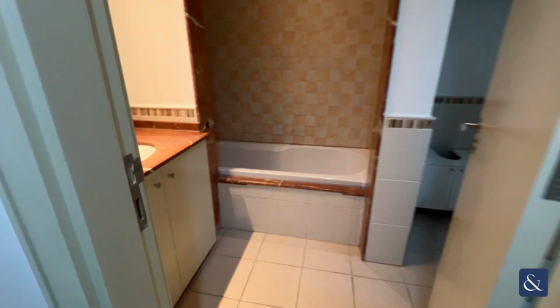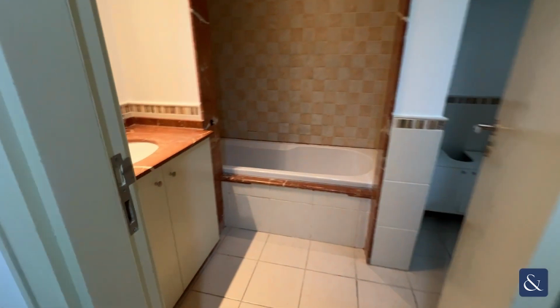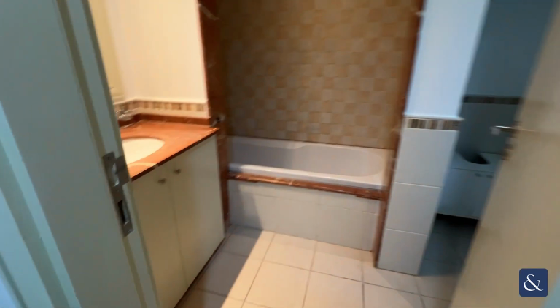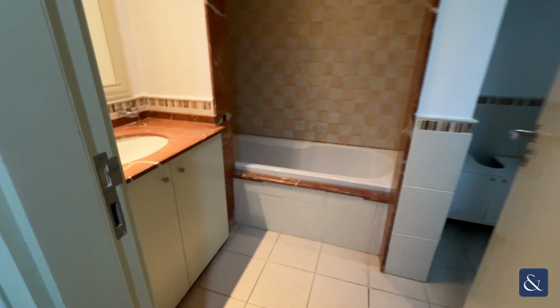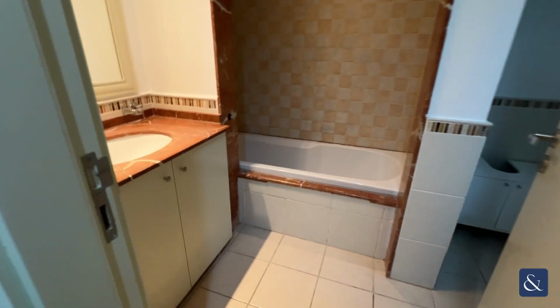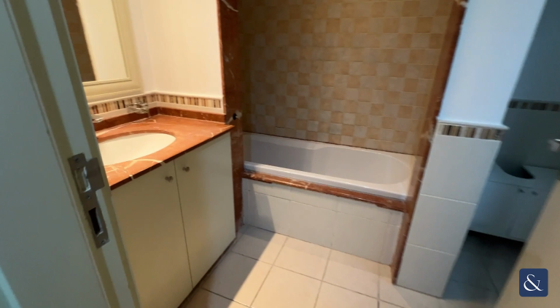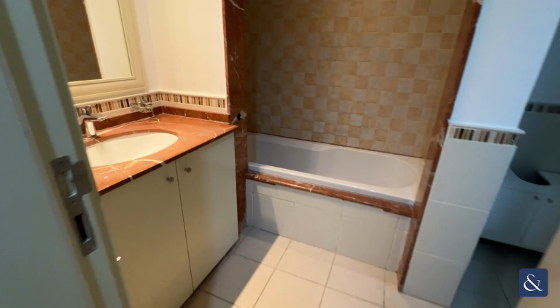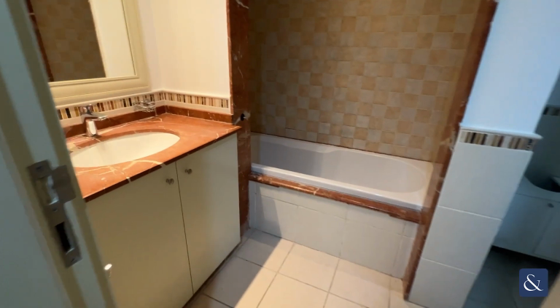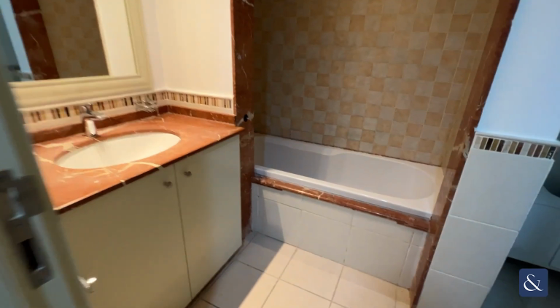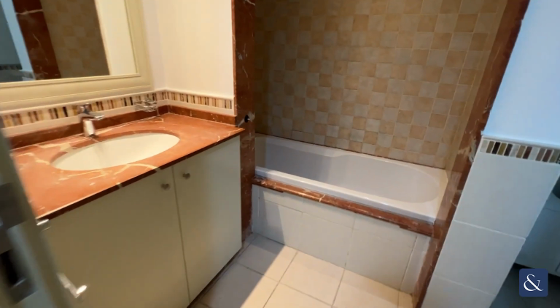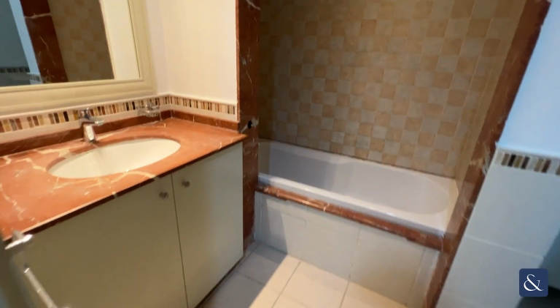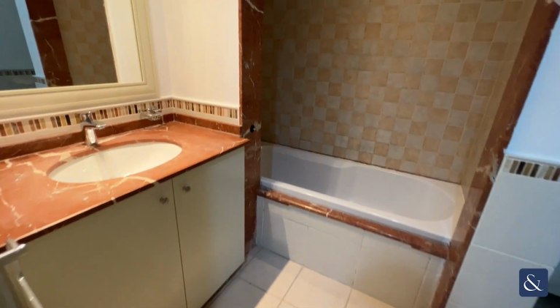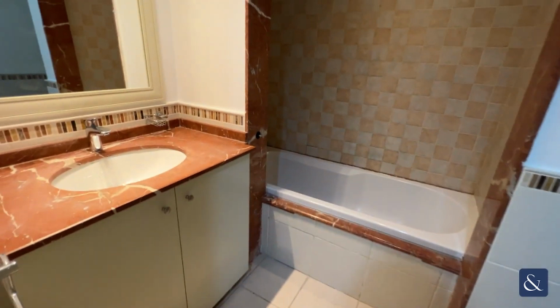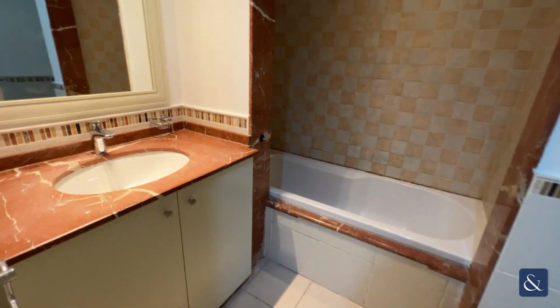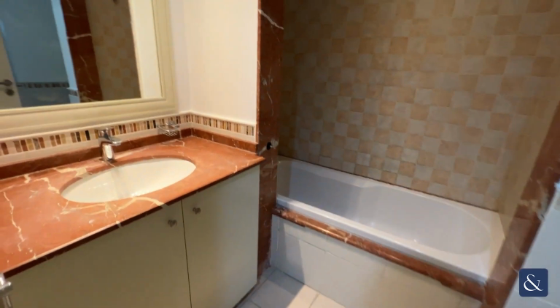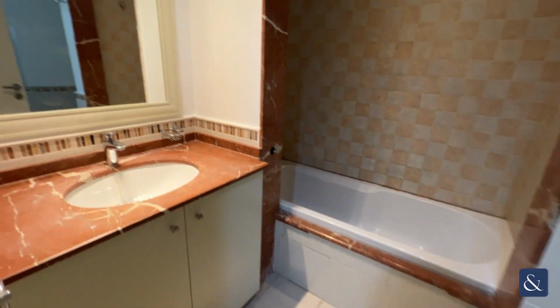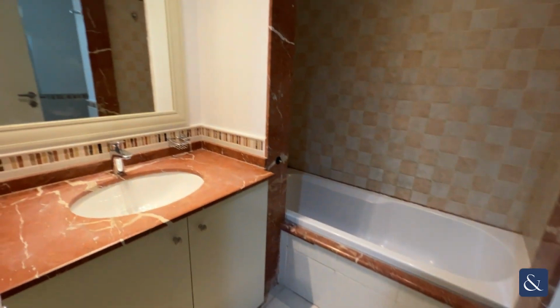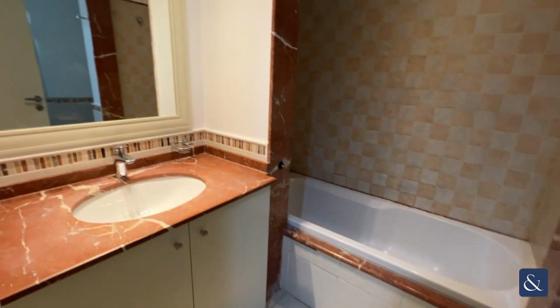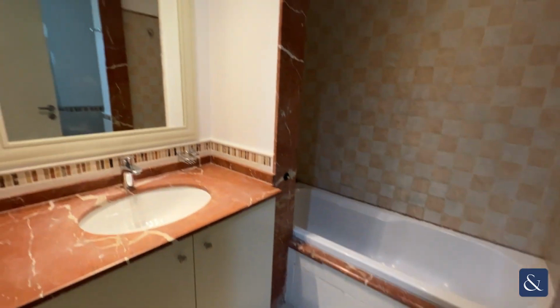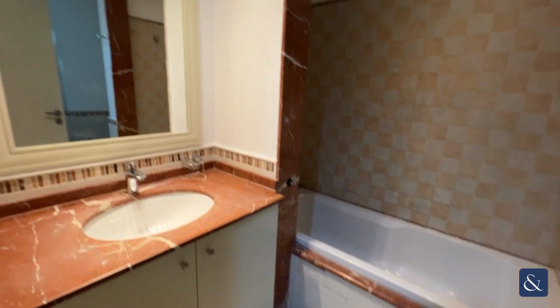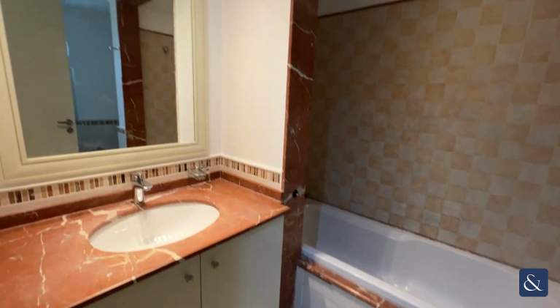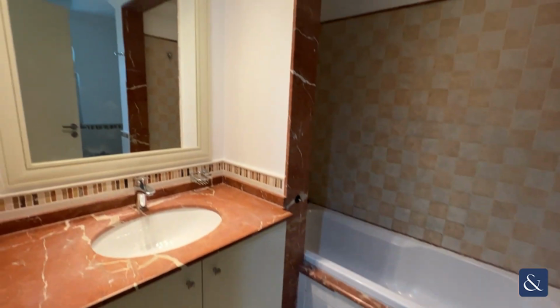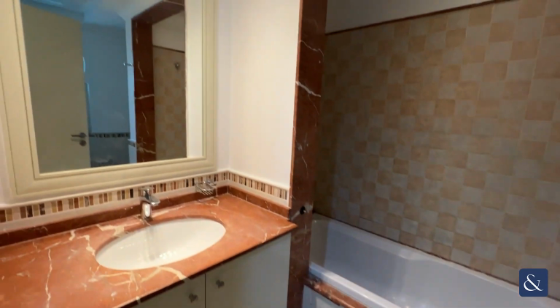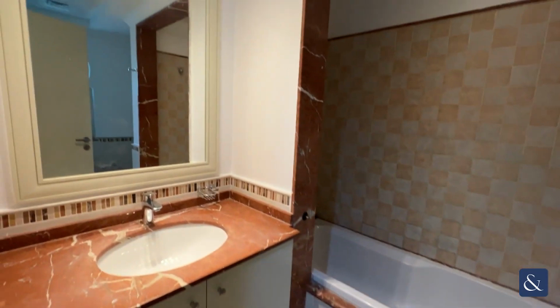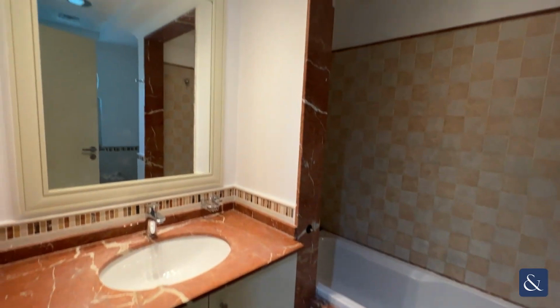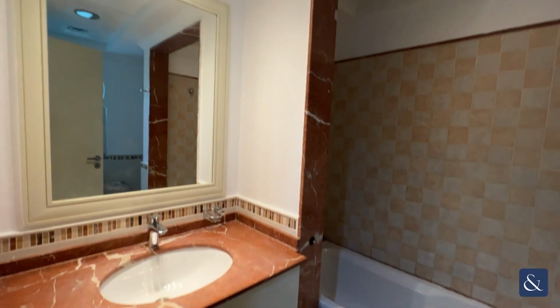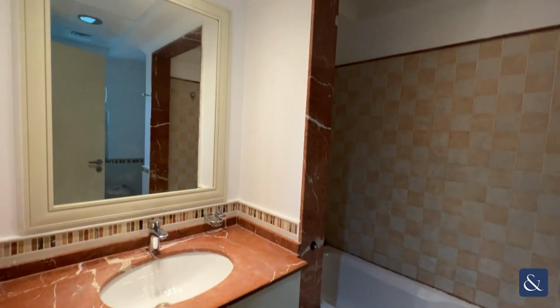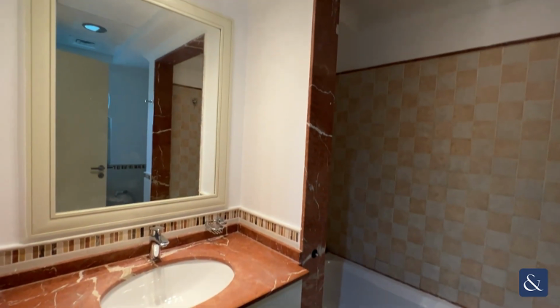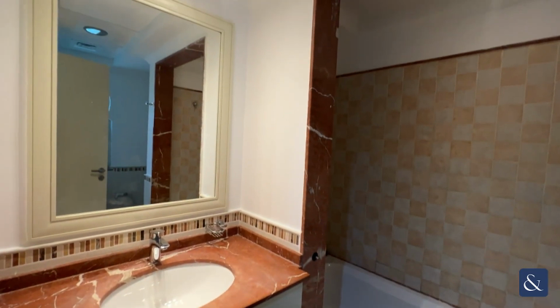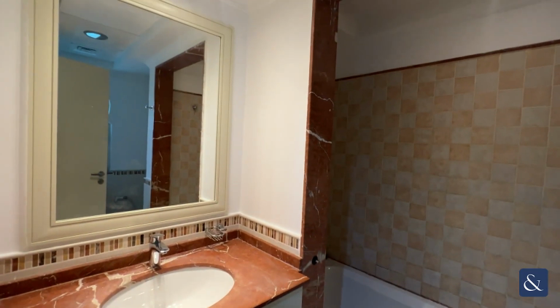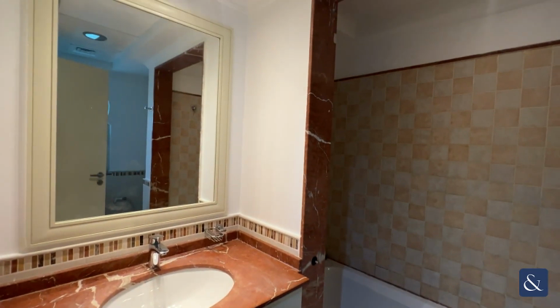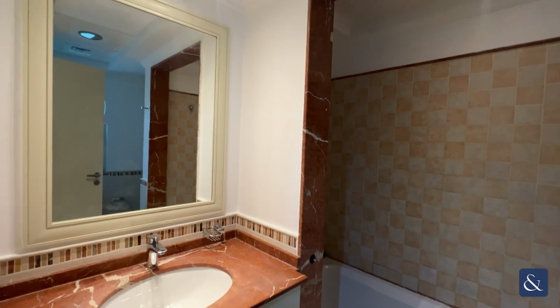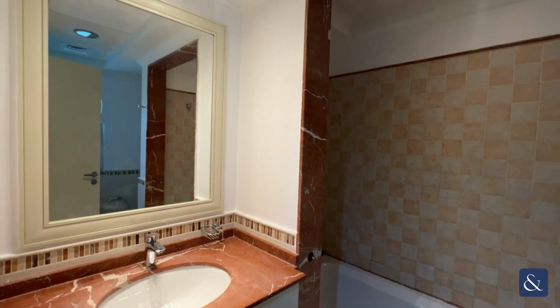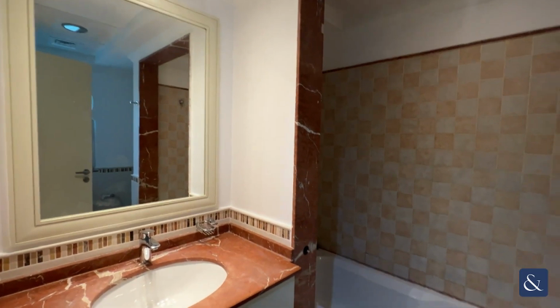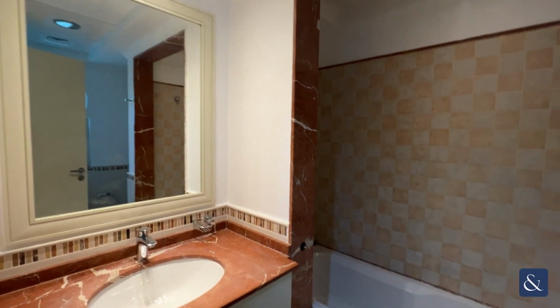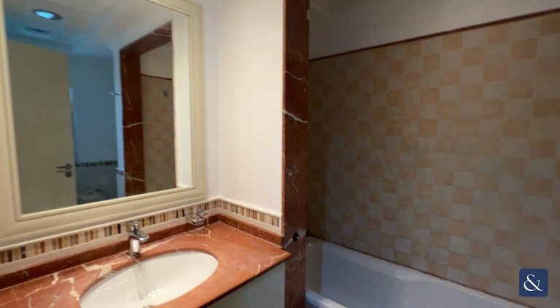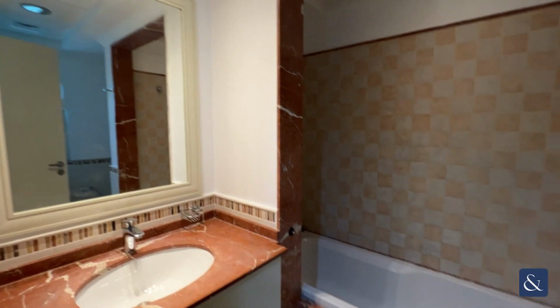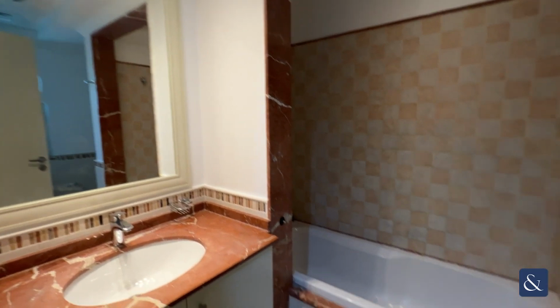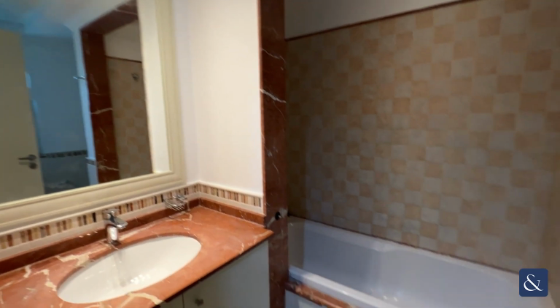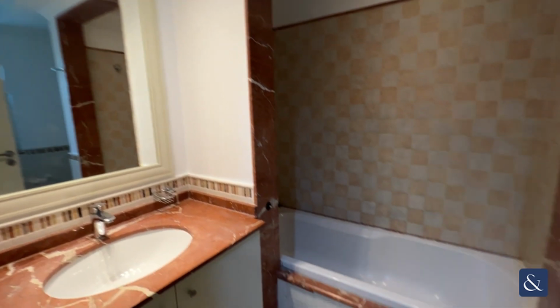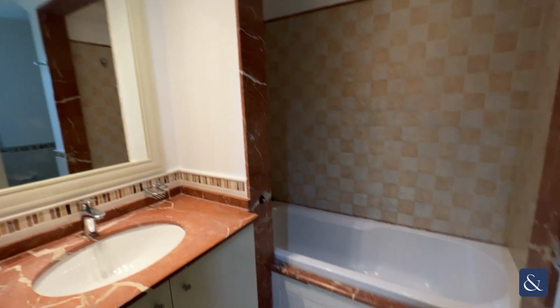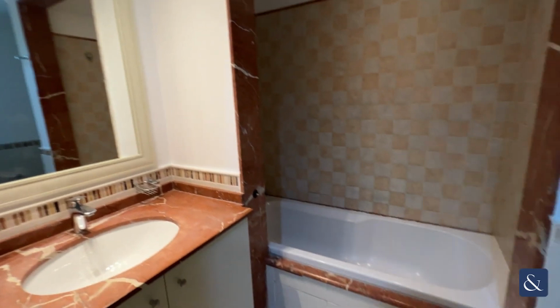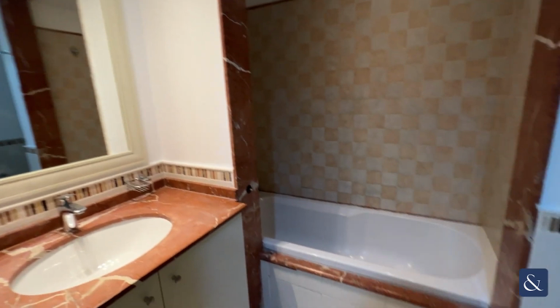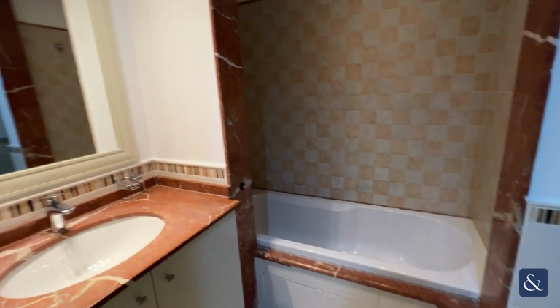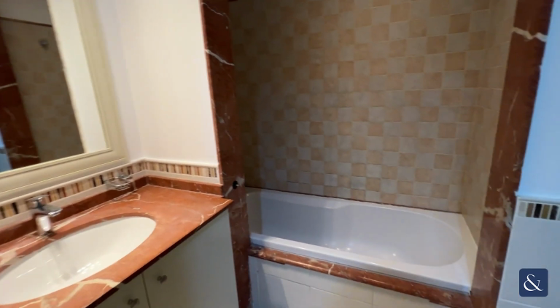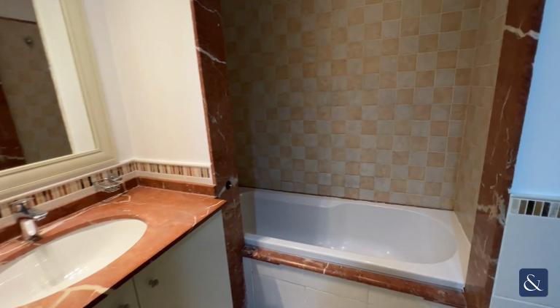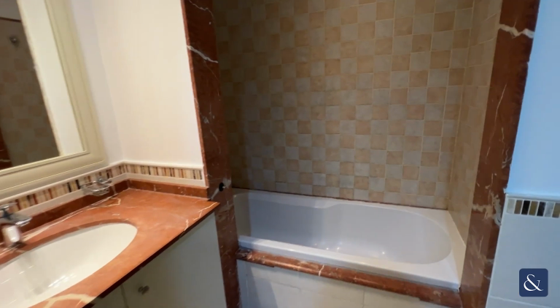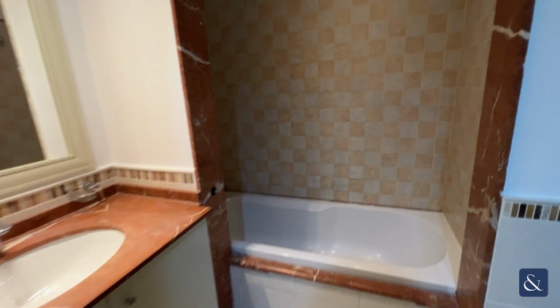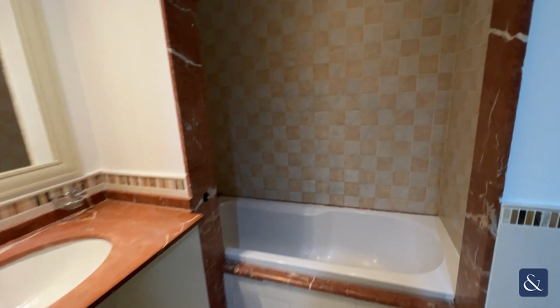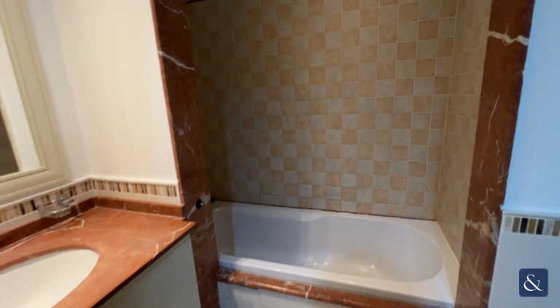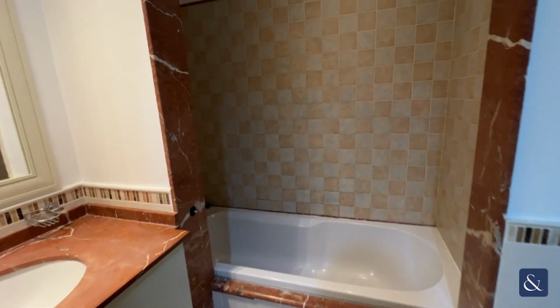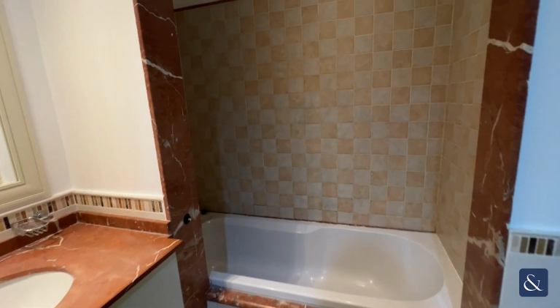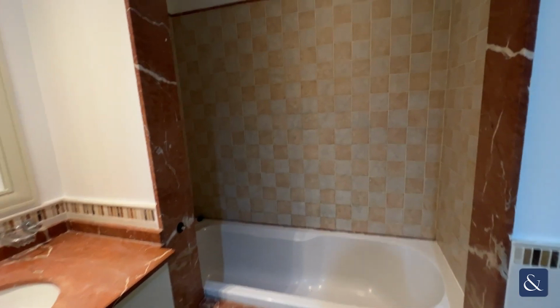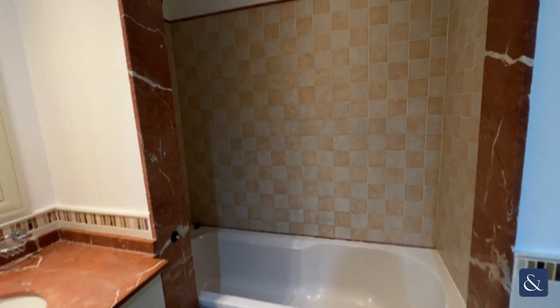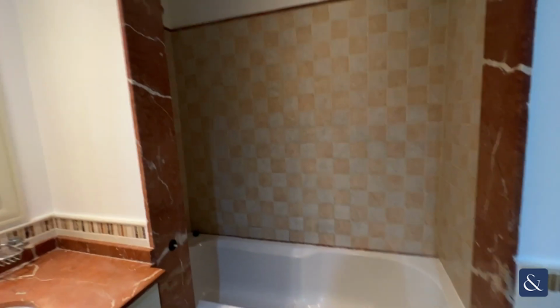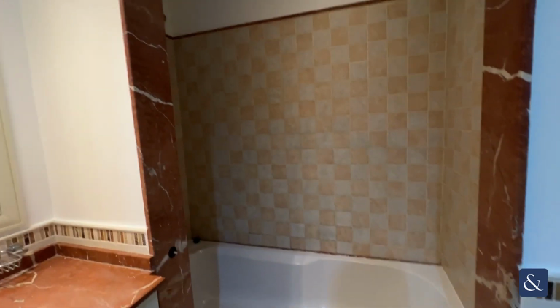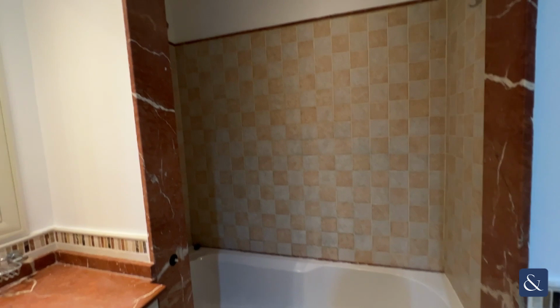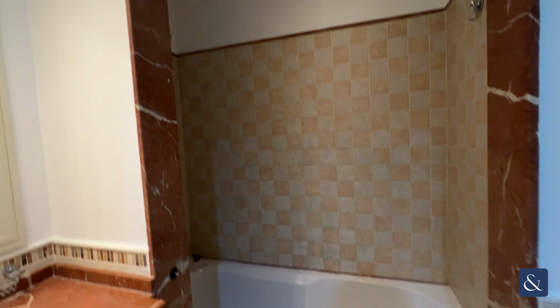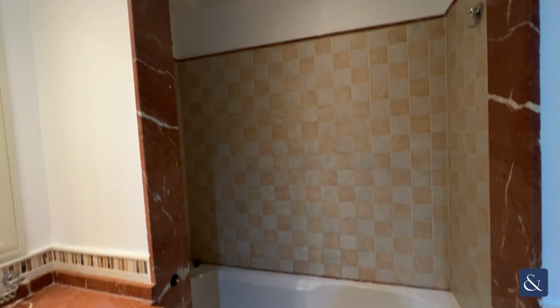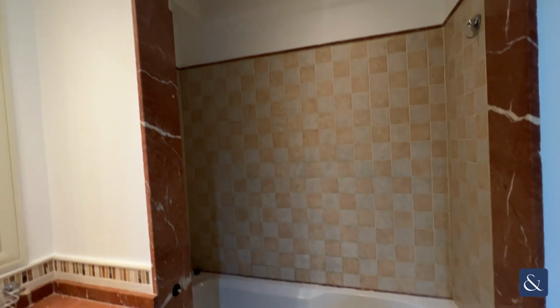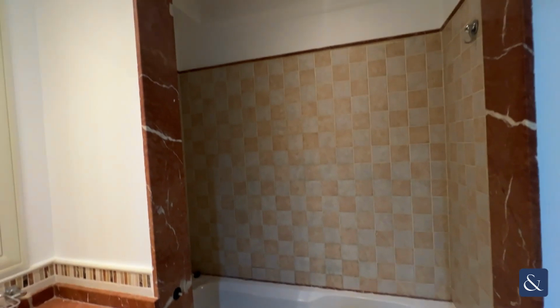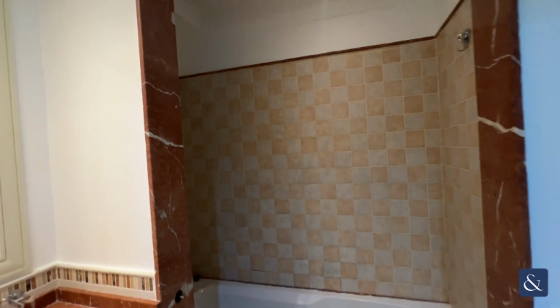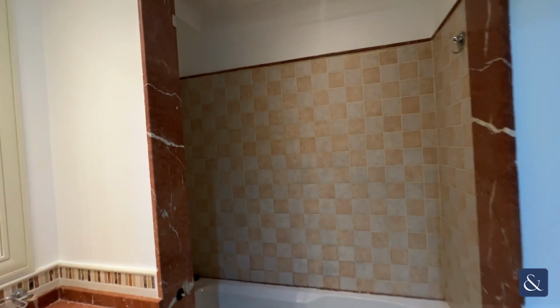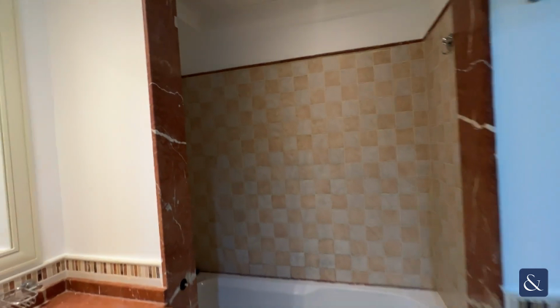And then your master ensuite, featuring a bath and an overhead shower.